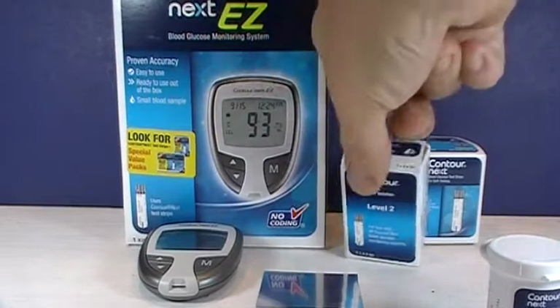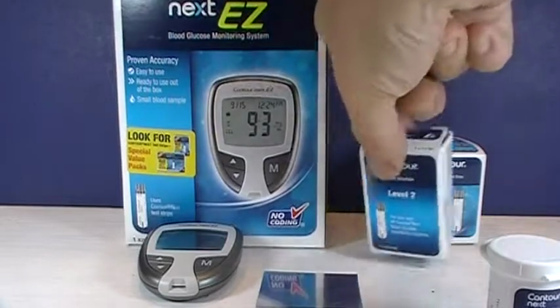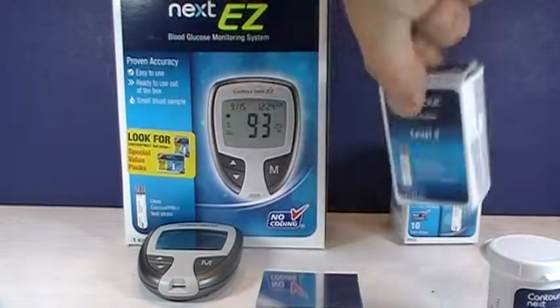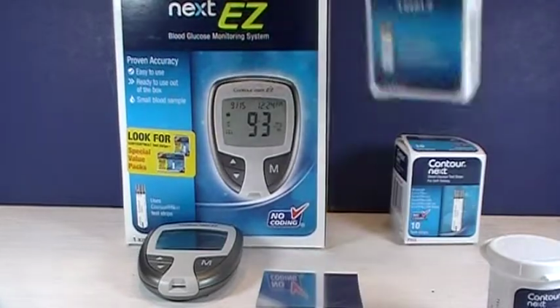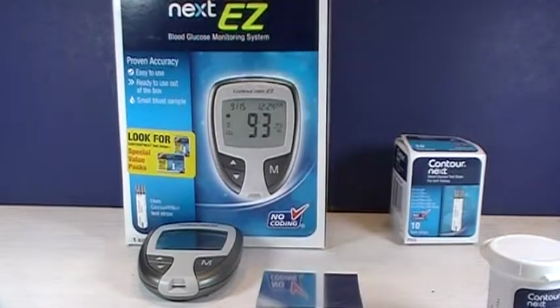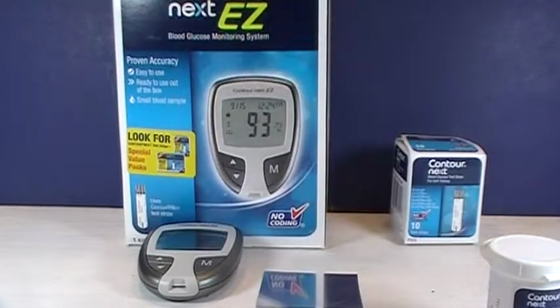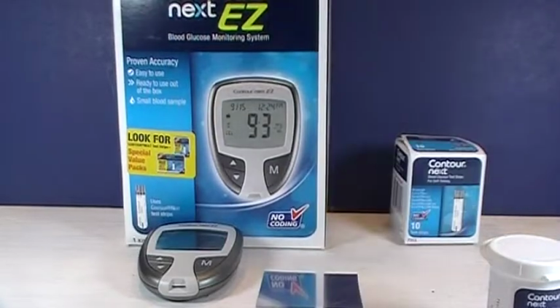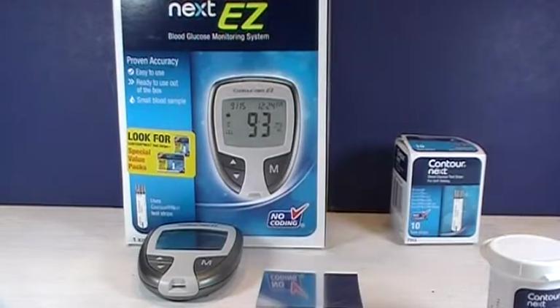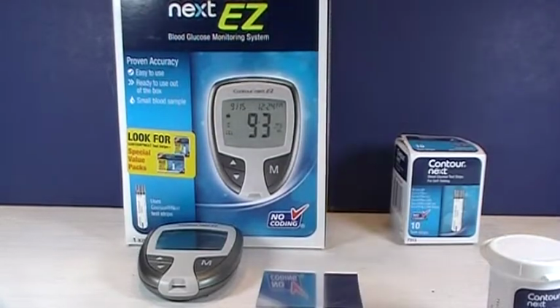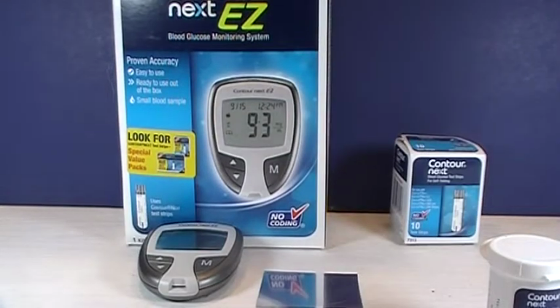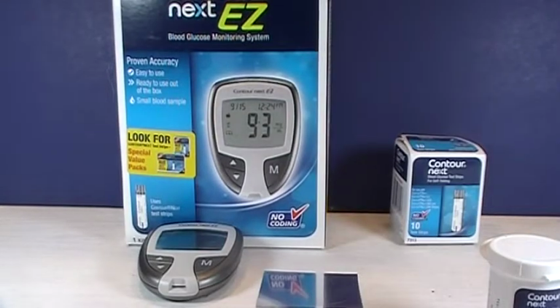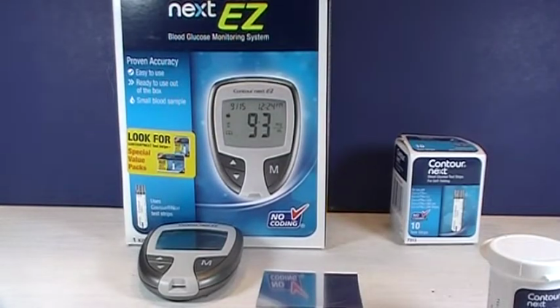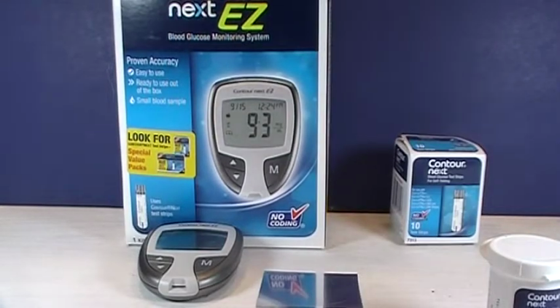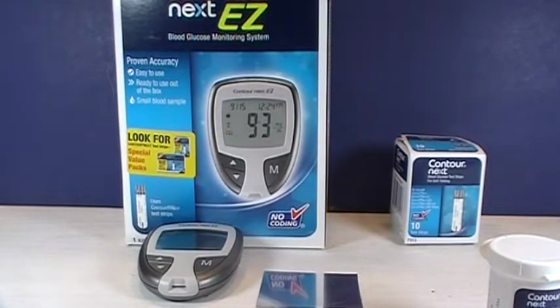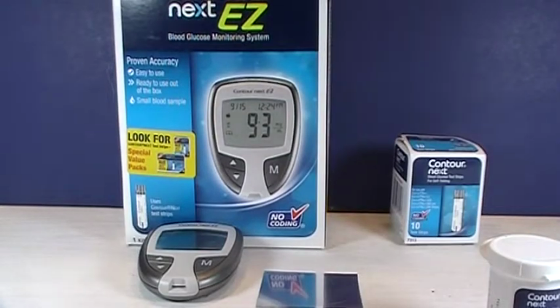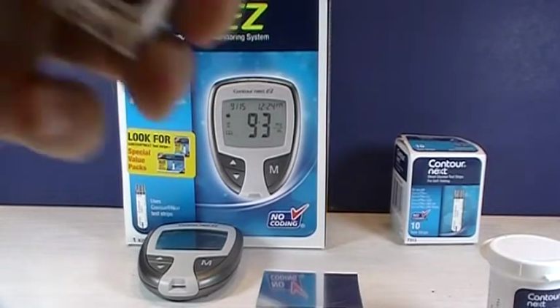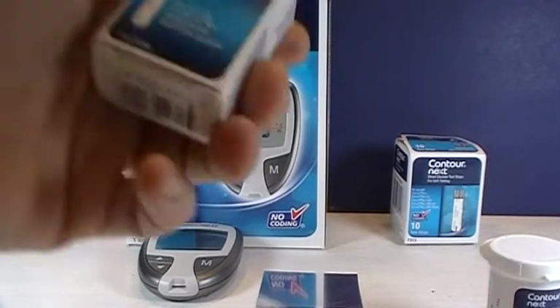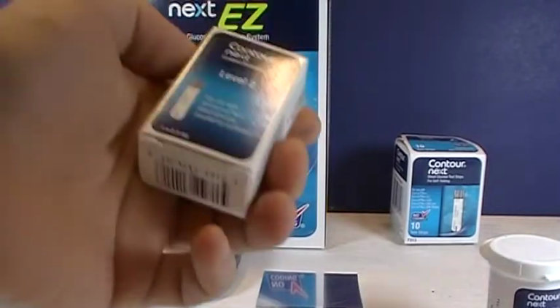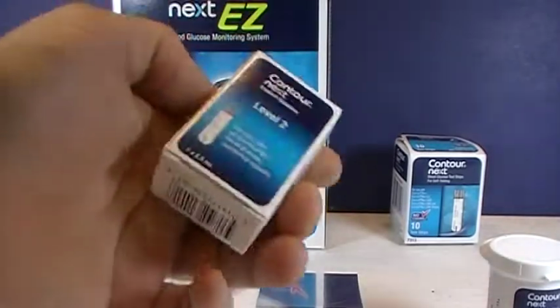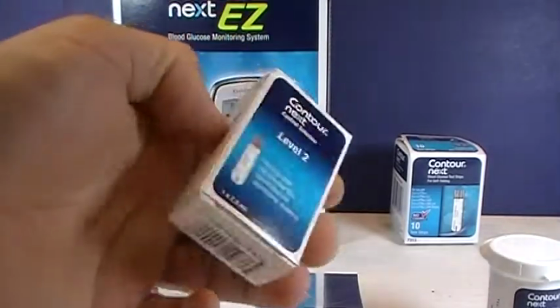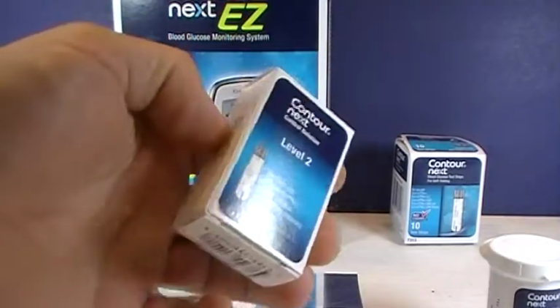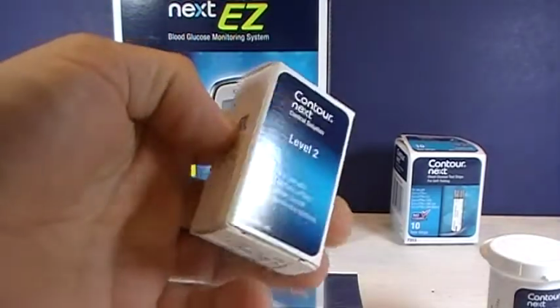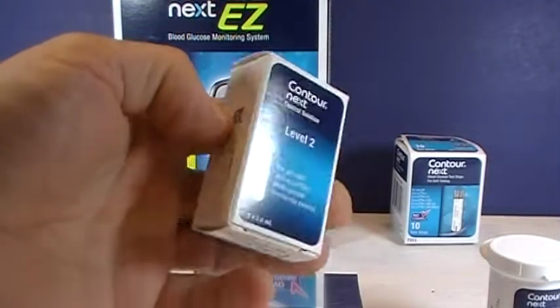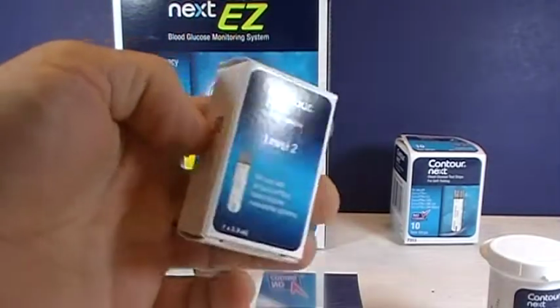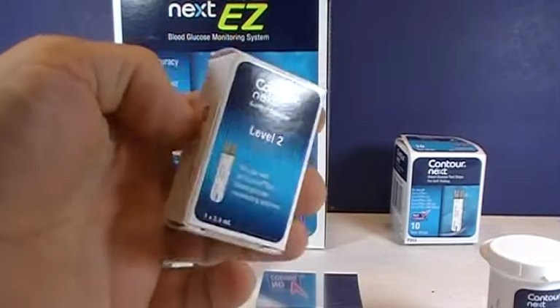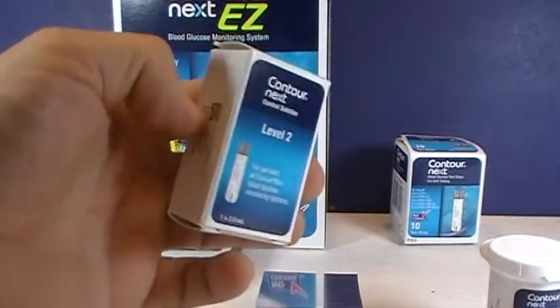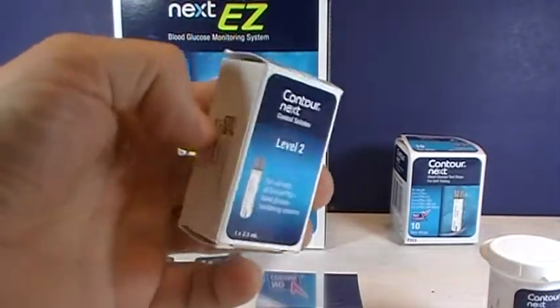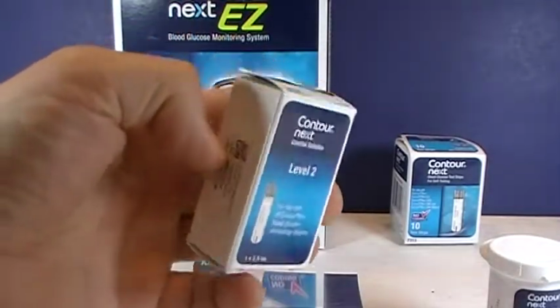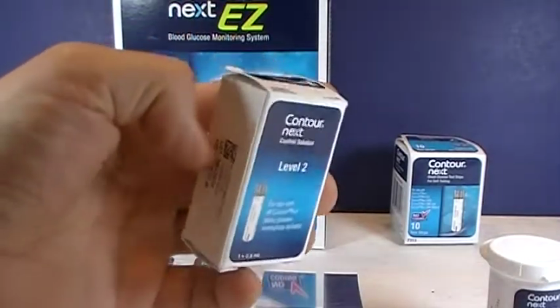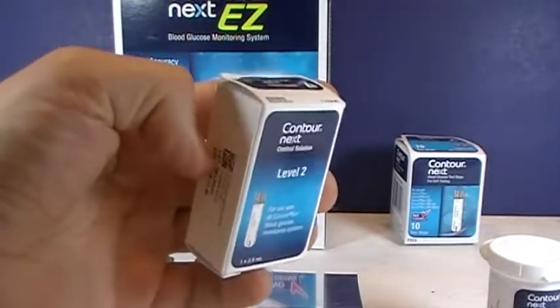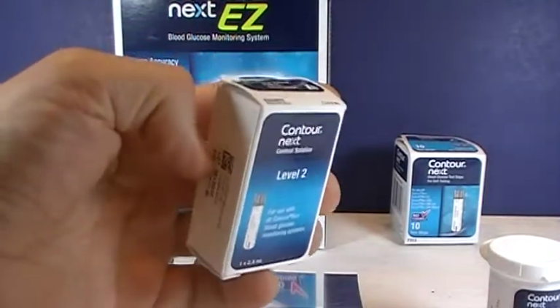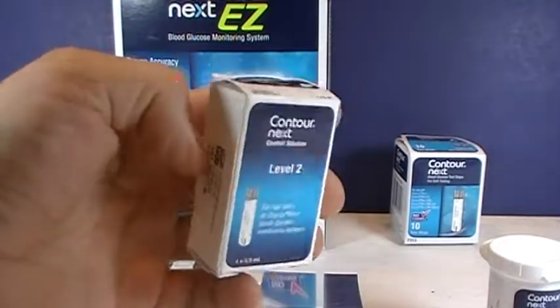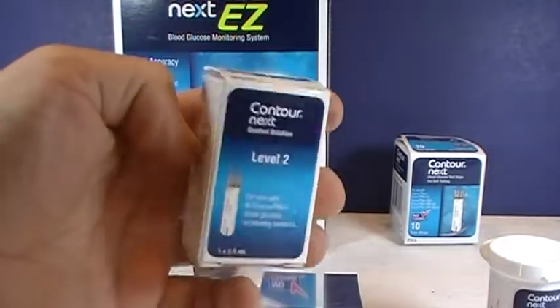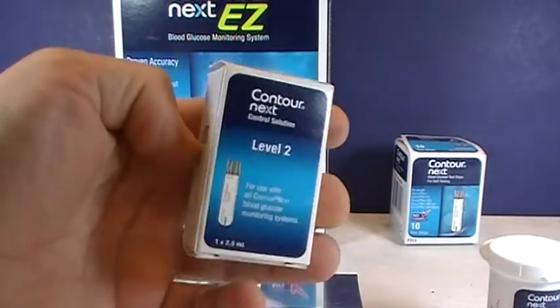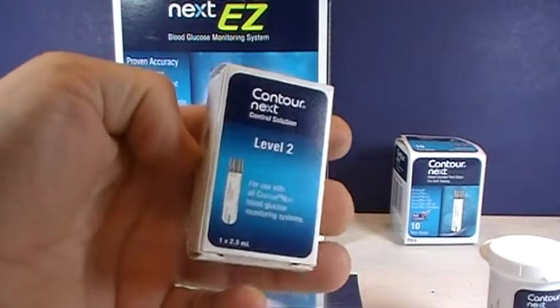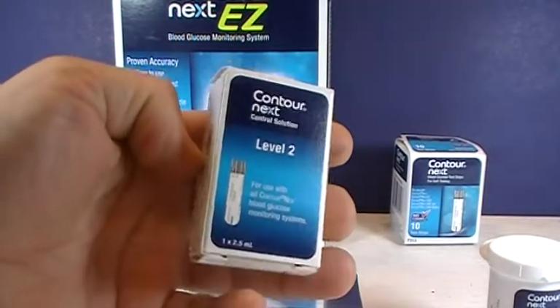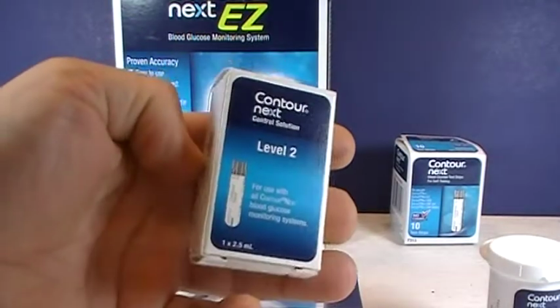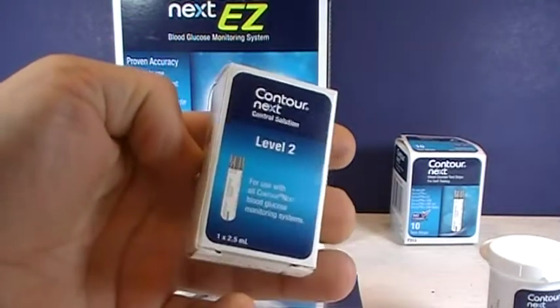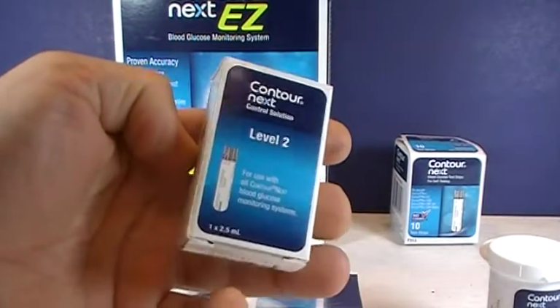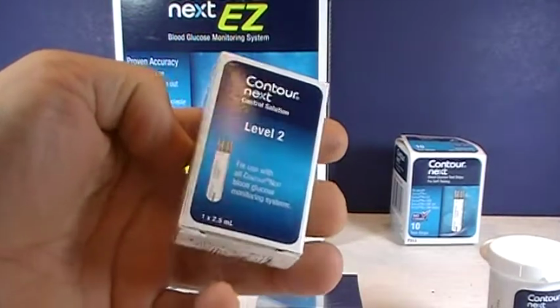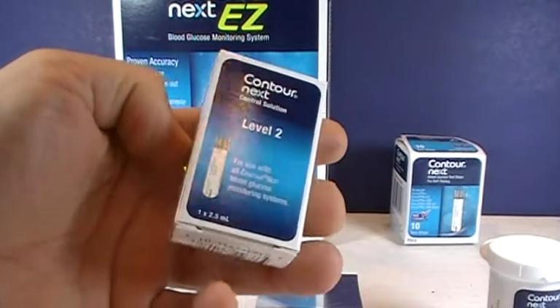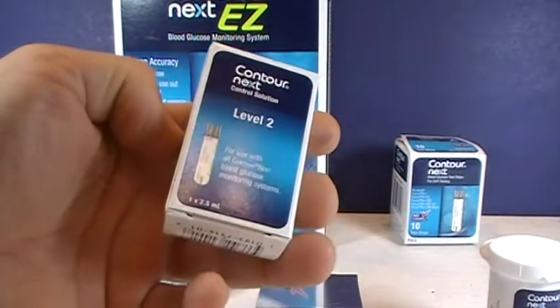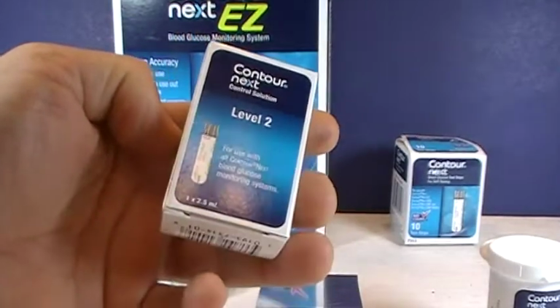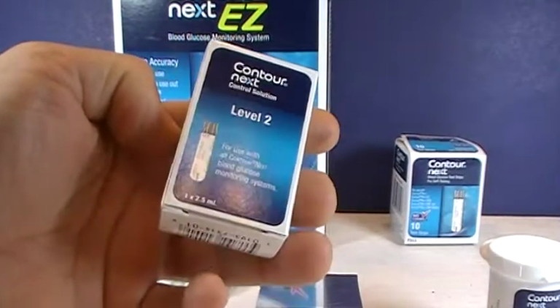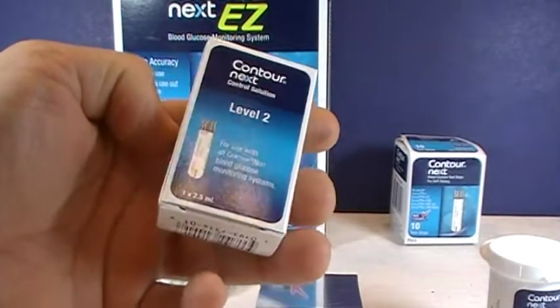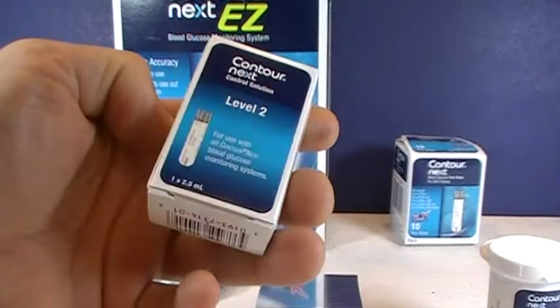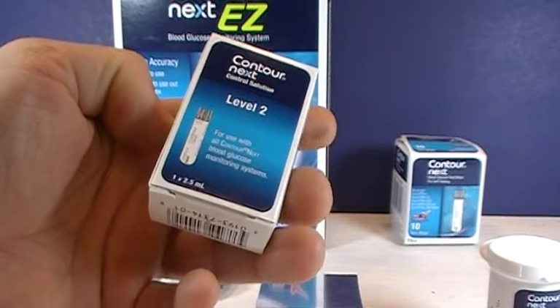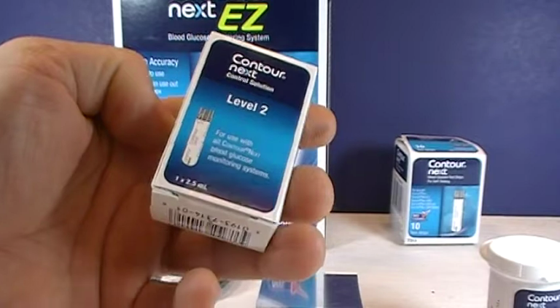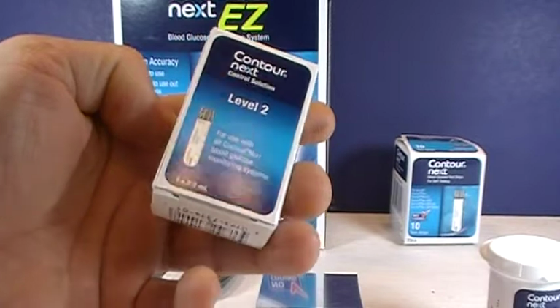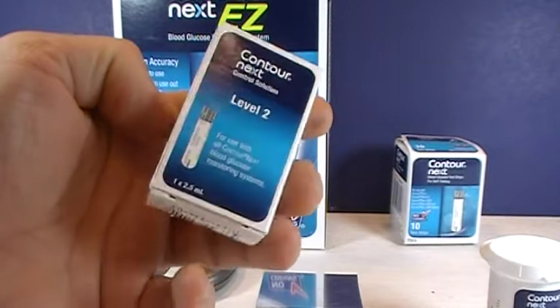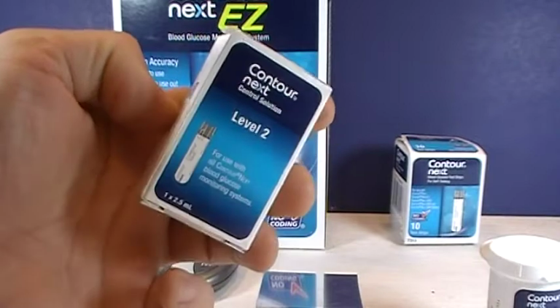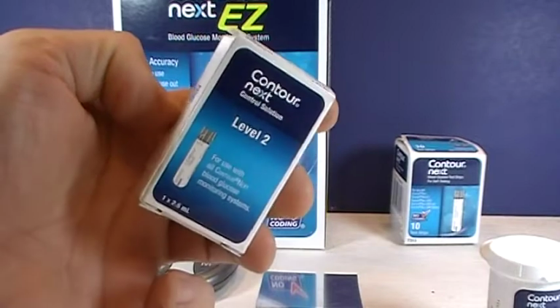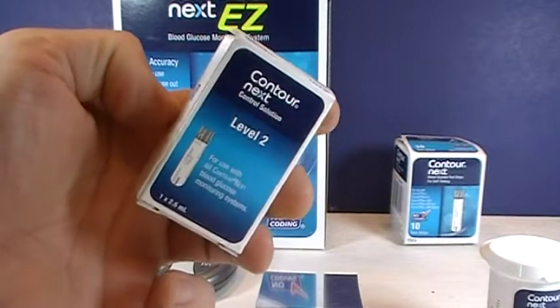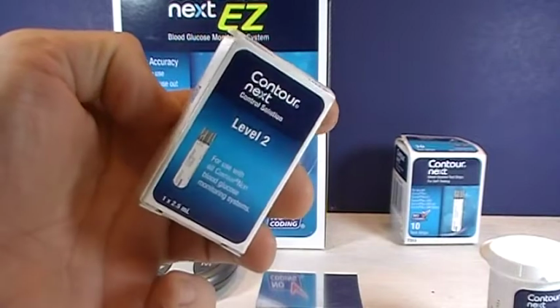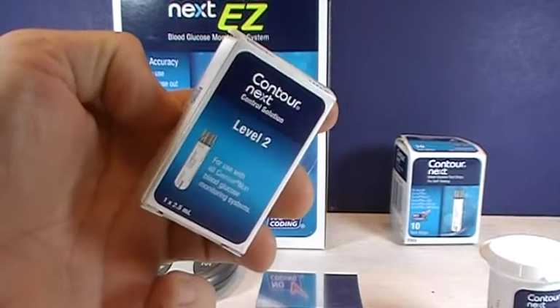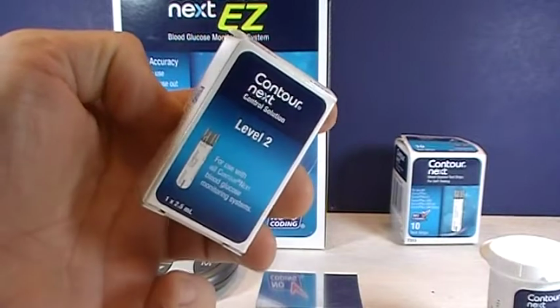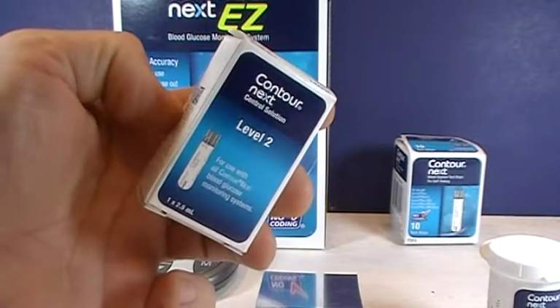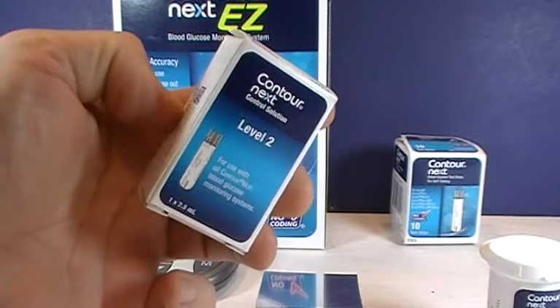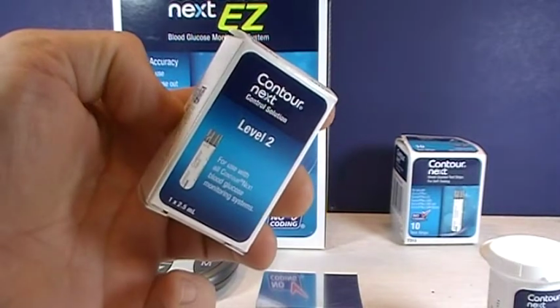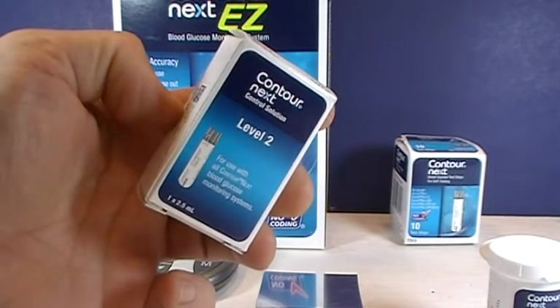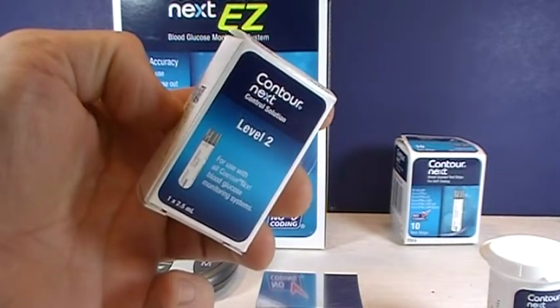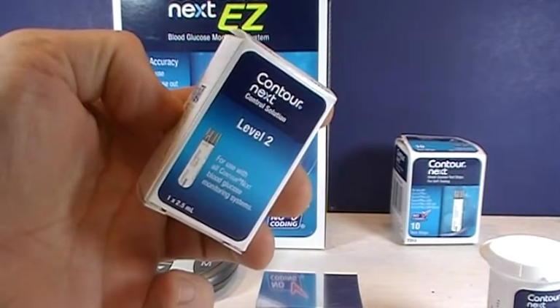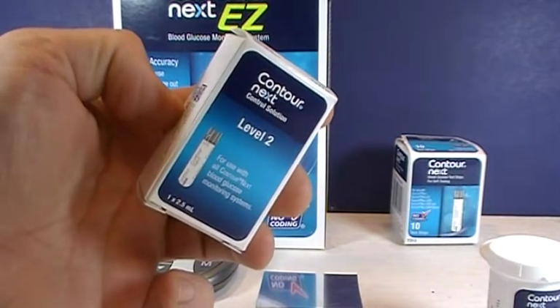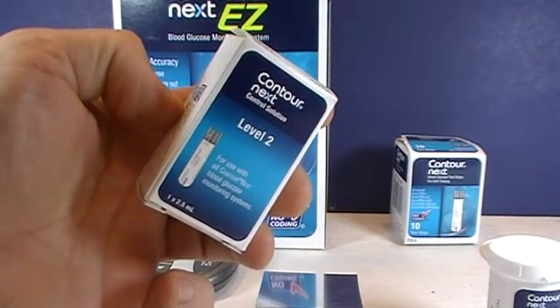Hi, this is Josh, pharmacist with pharmacisttips.com. Today I'm going to show you how to use the control solution for the Contour Next meter.